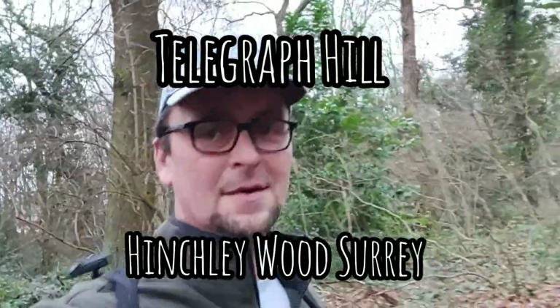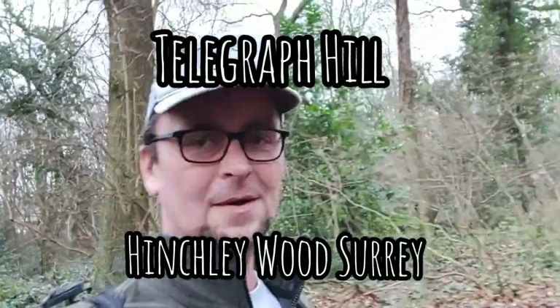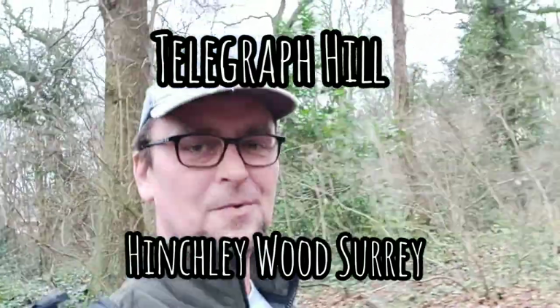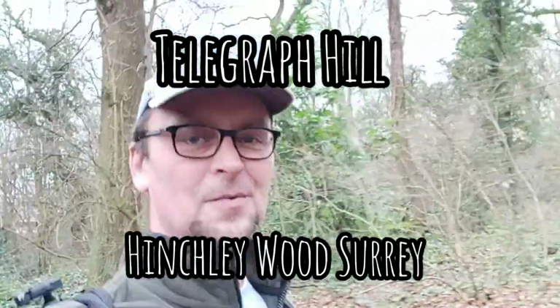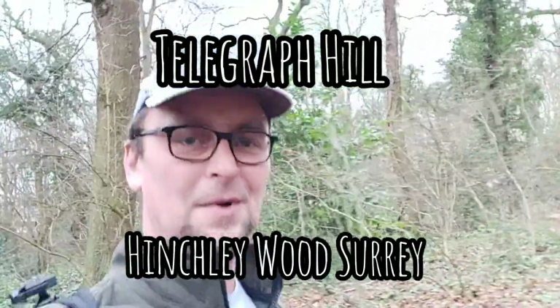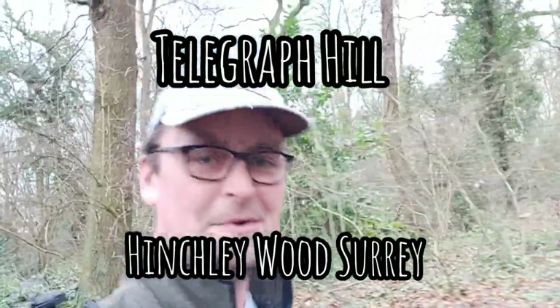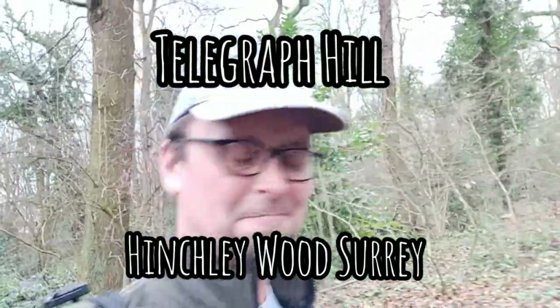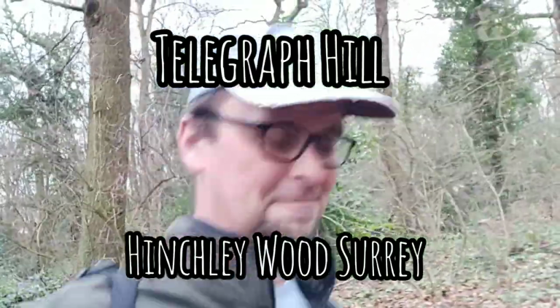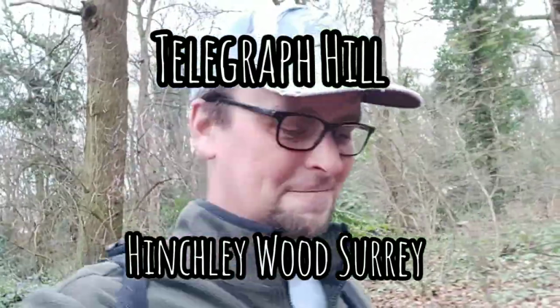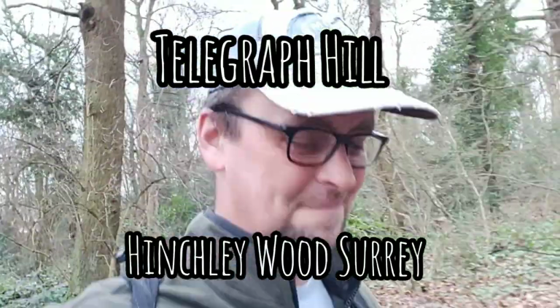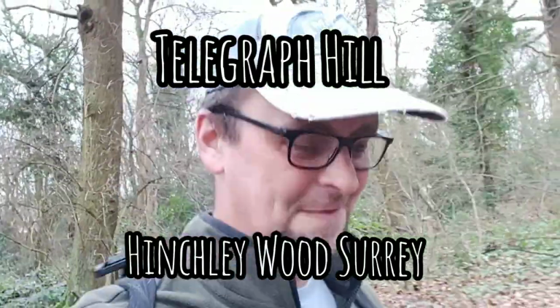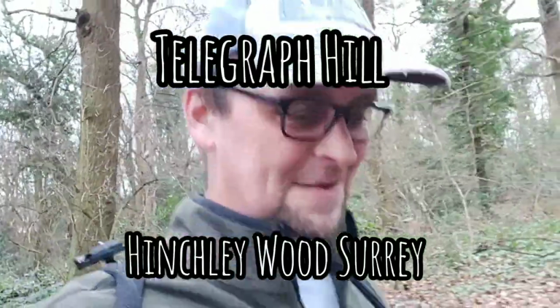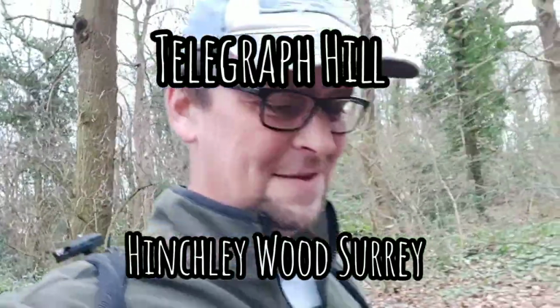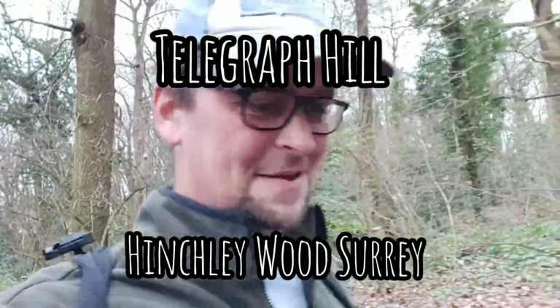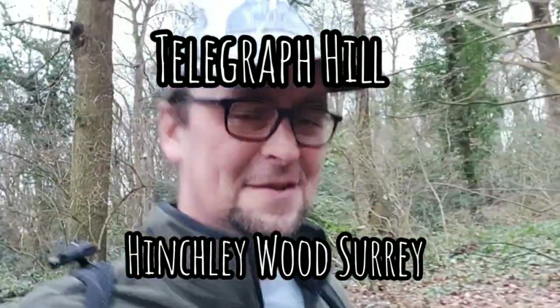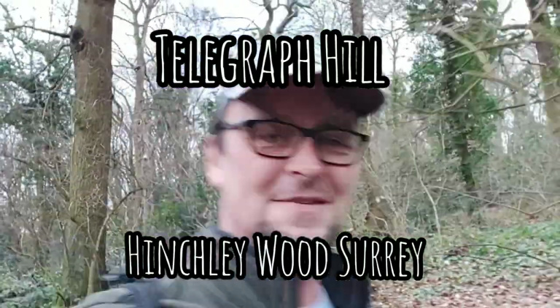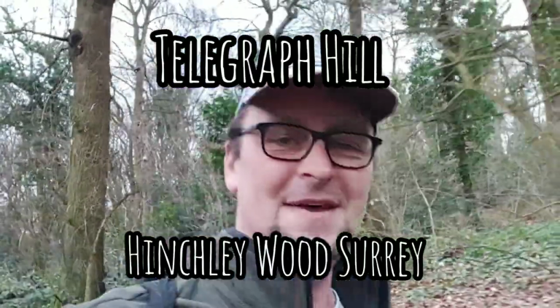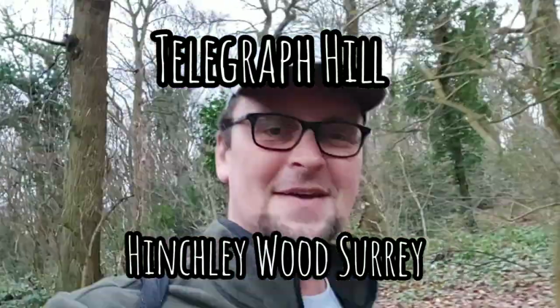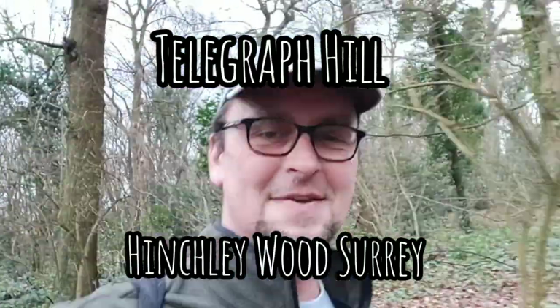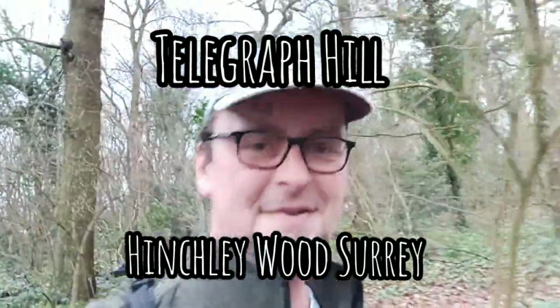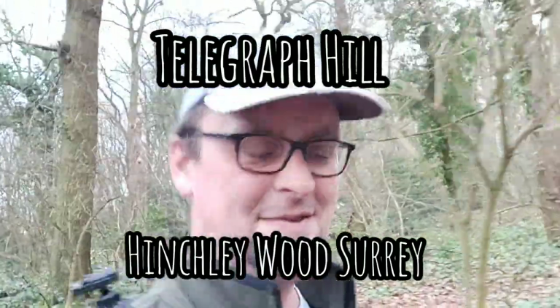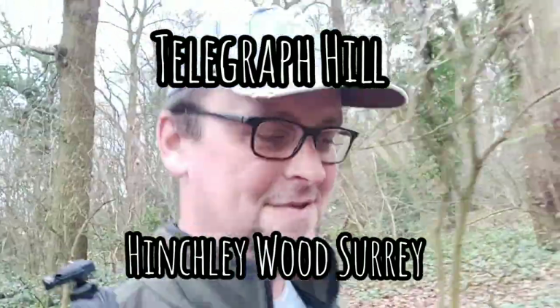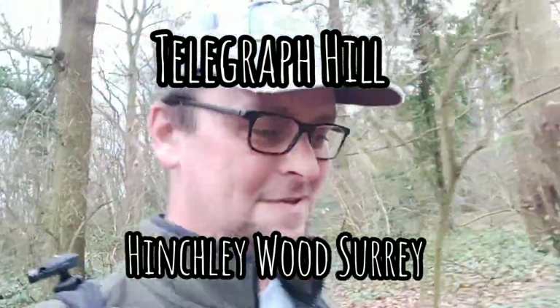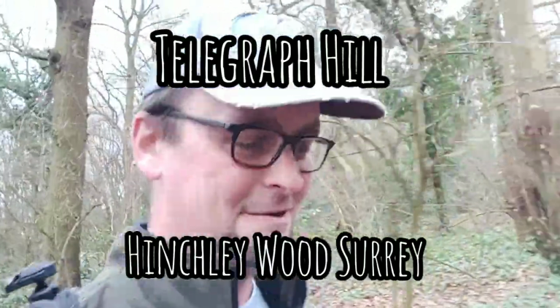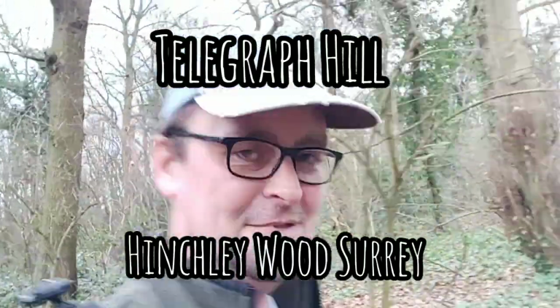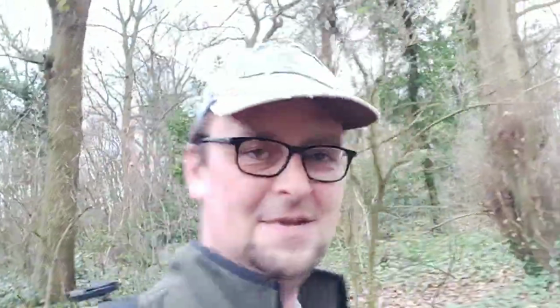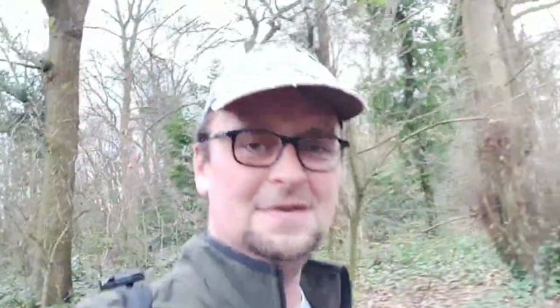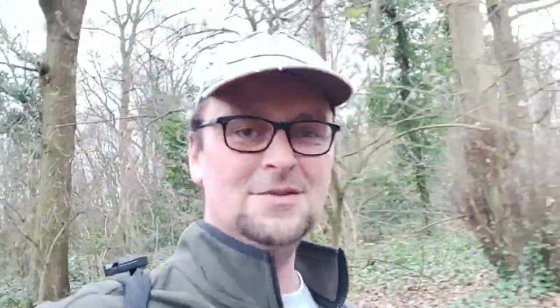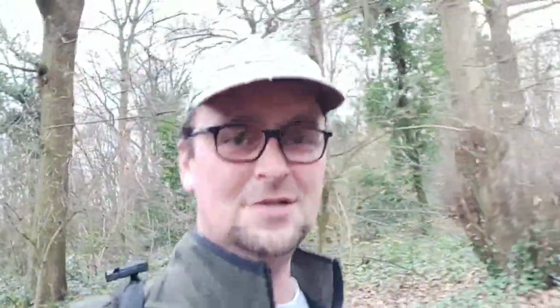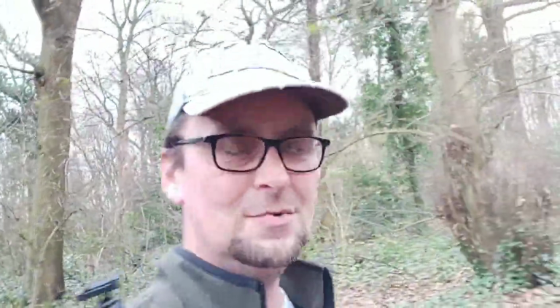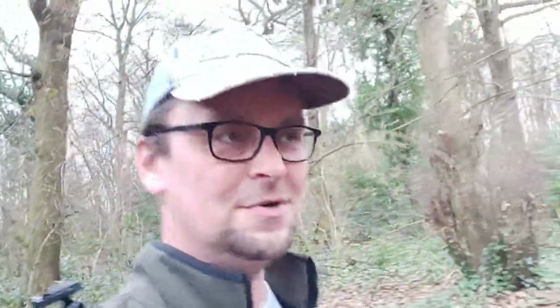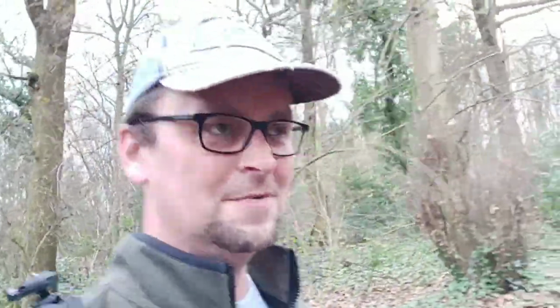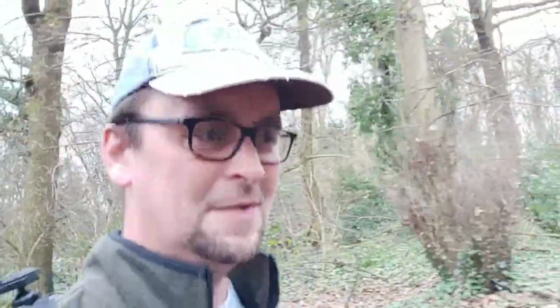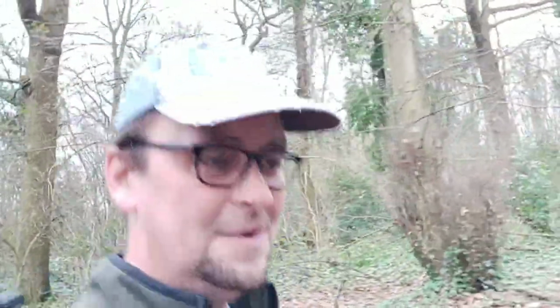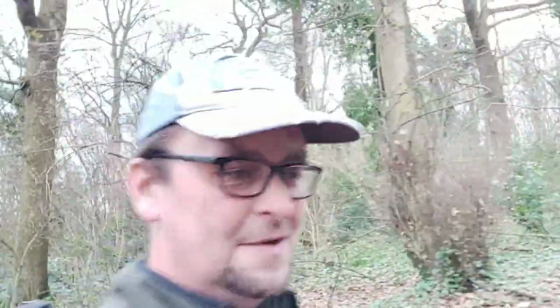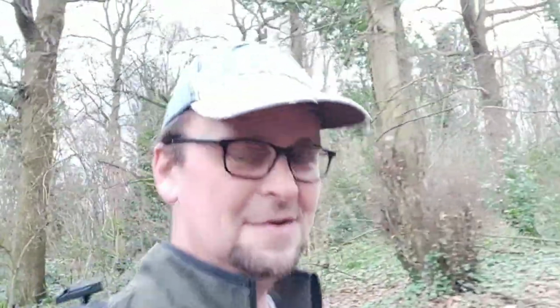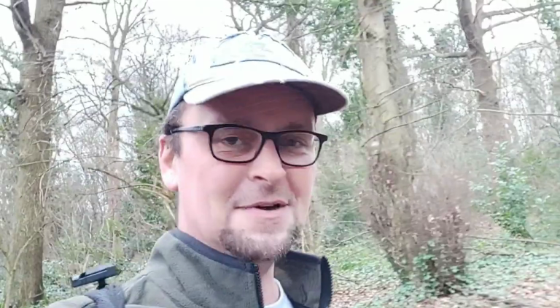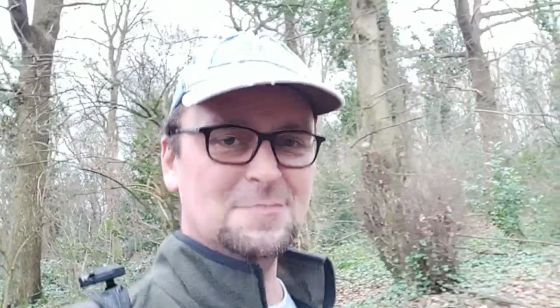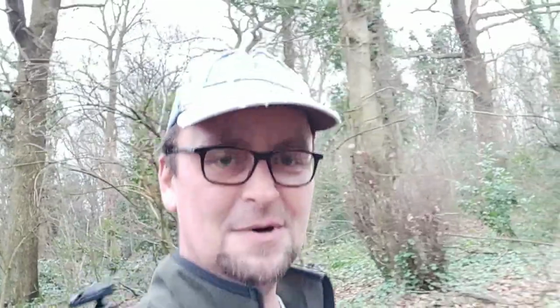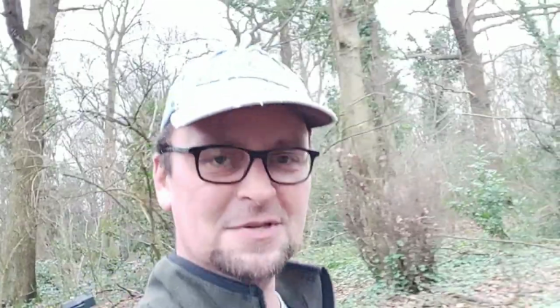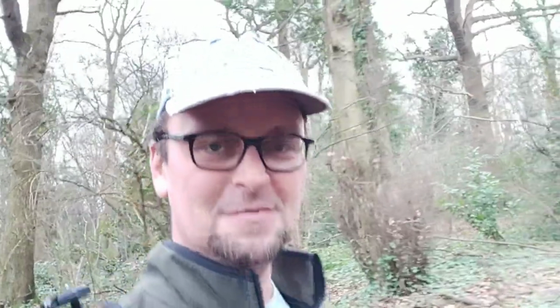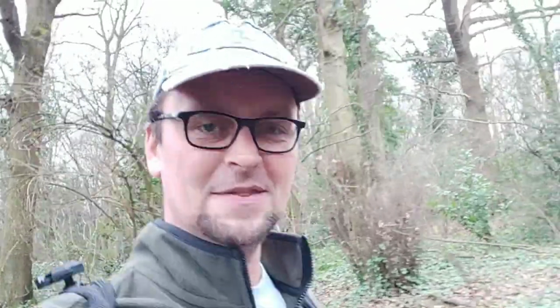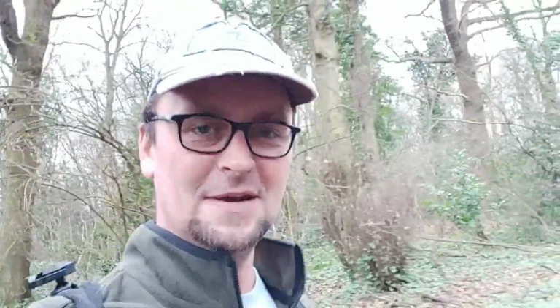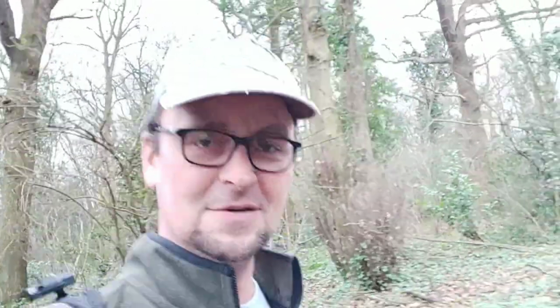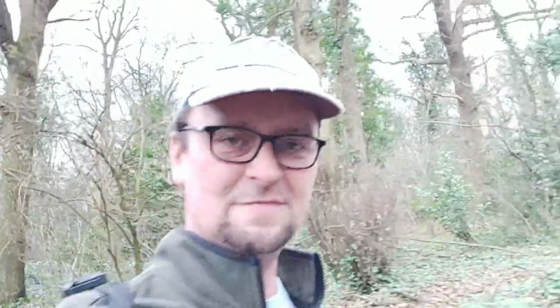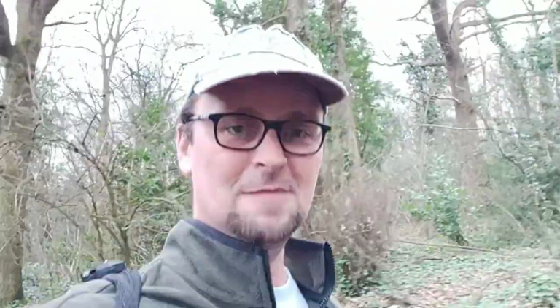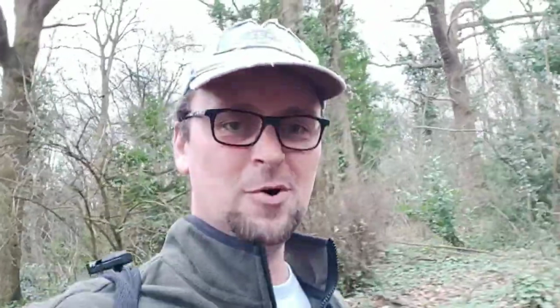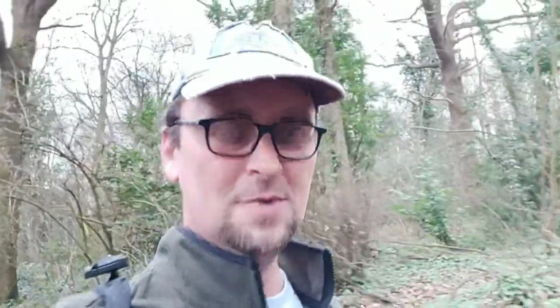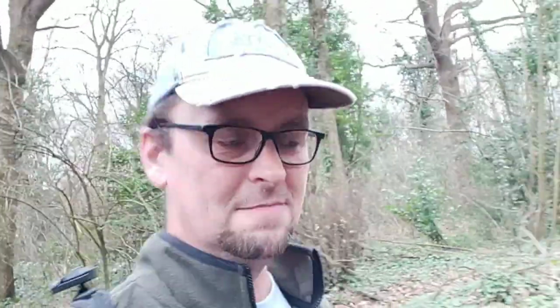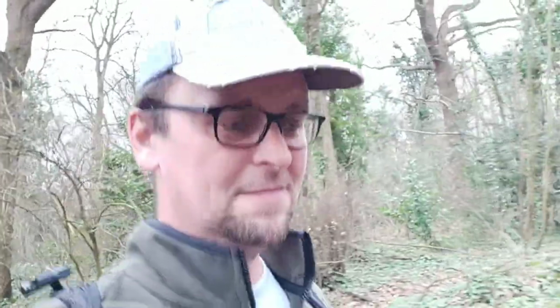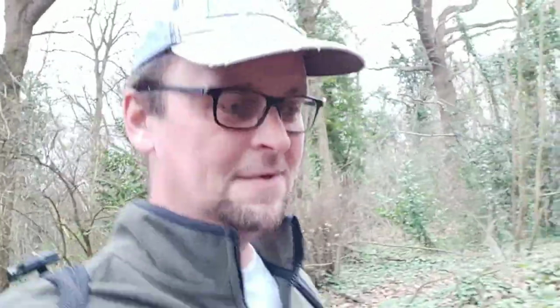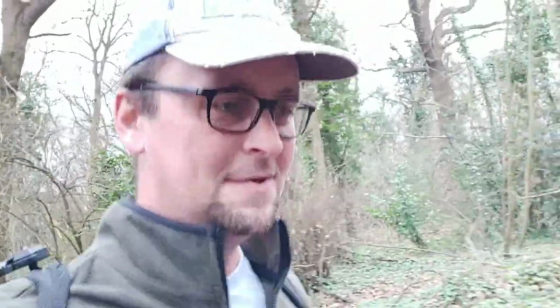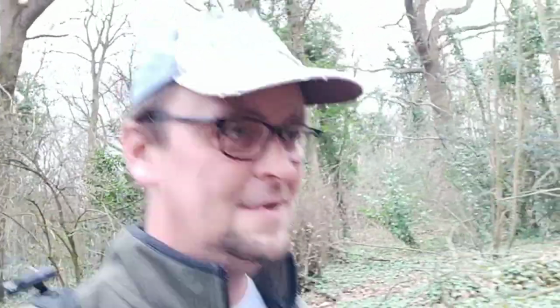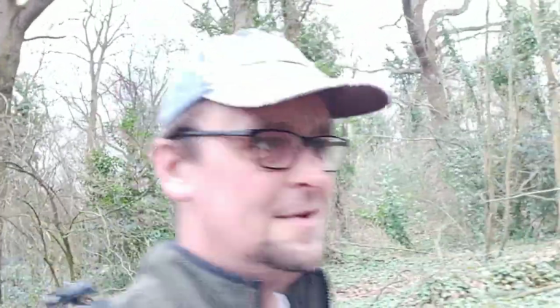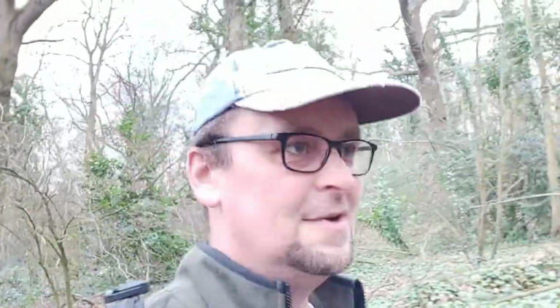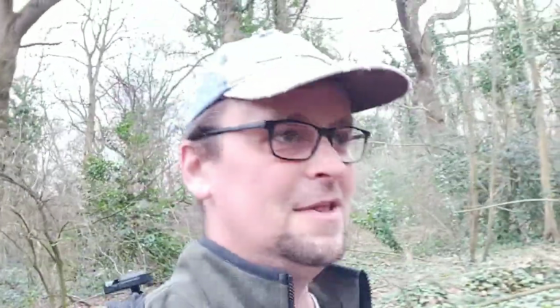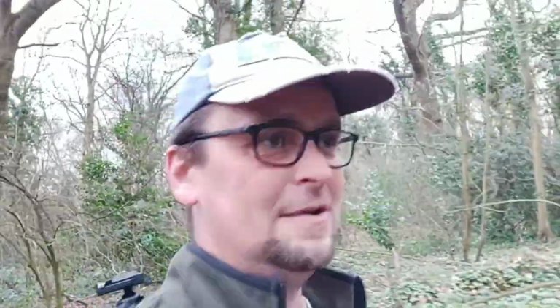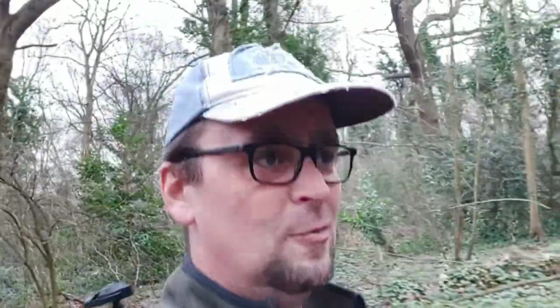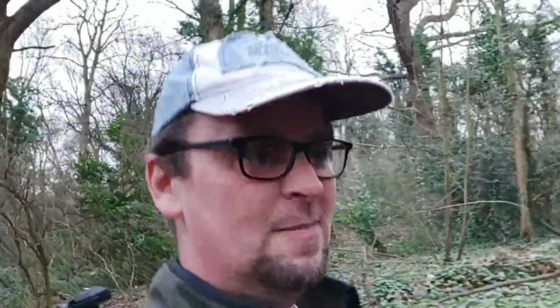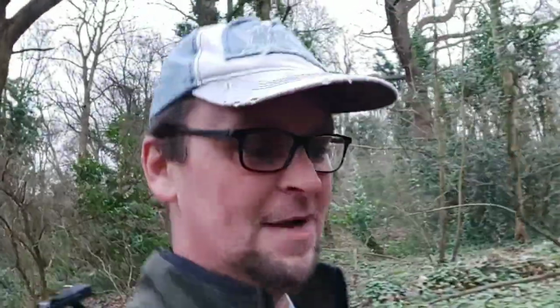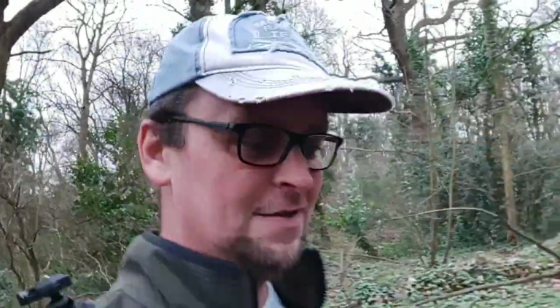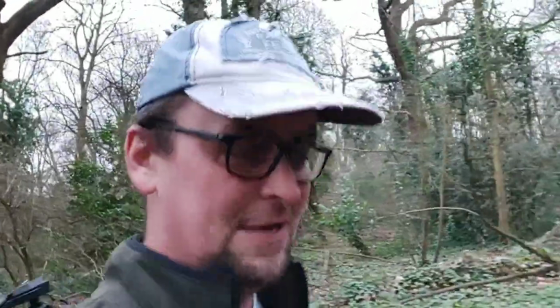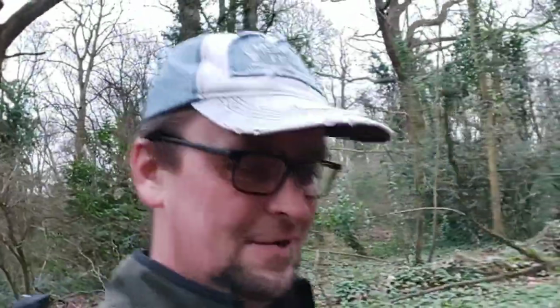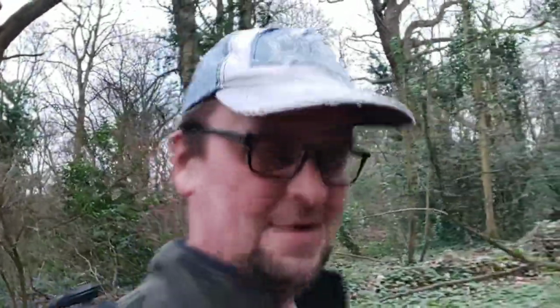Hello and welcome. Today I'm in Hinchley Wood. I was passing by the area so I thought I'd pop in. I know a little bit about this area.